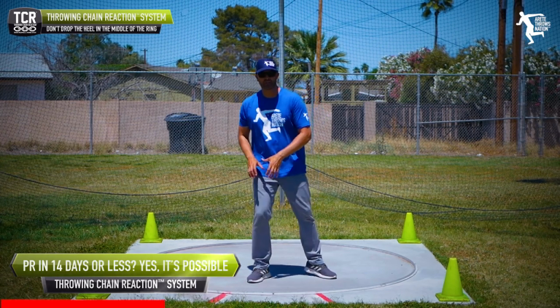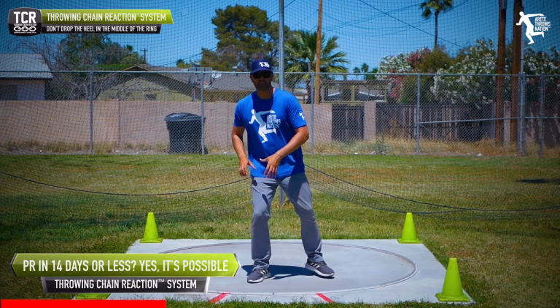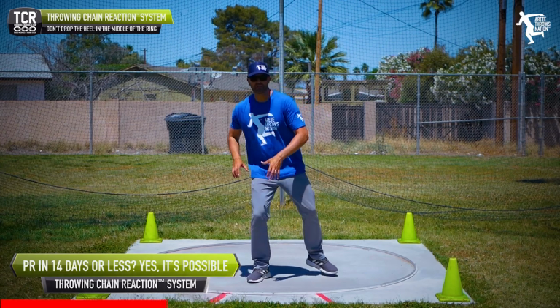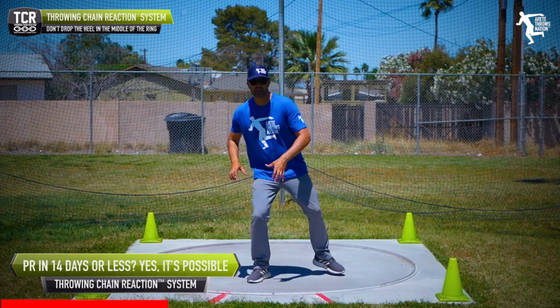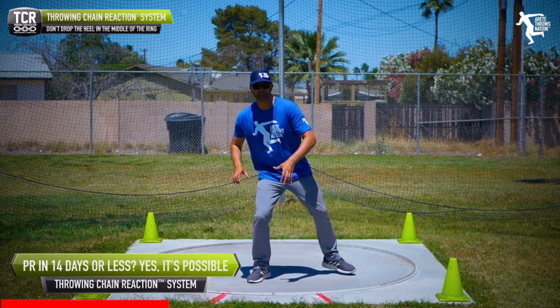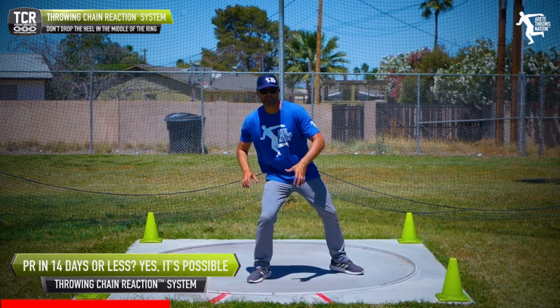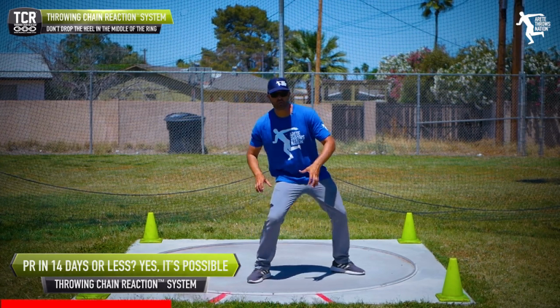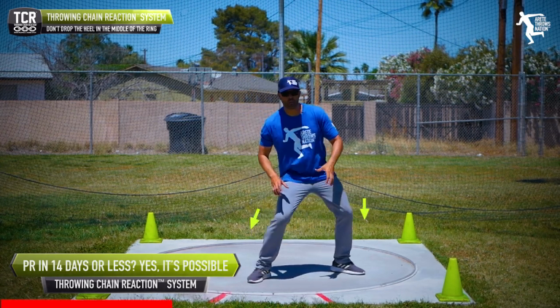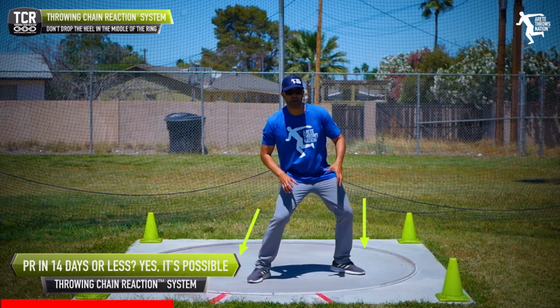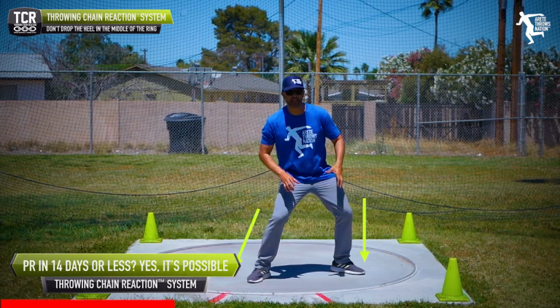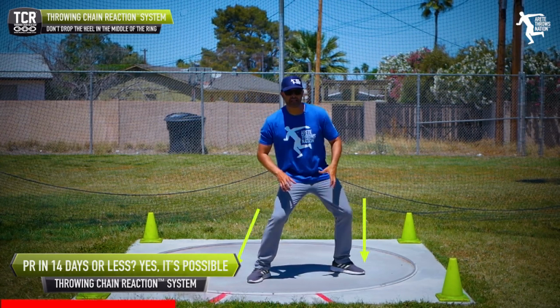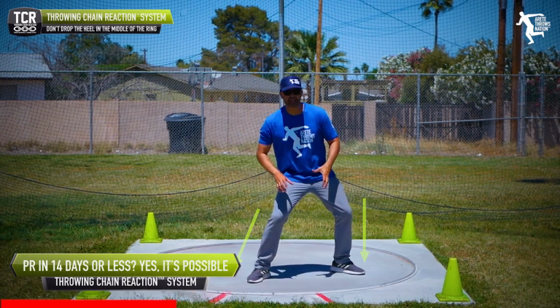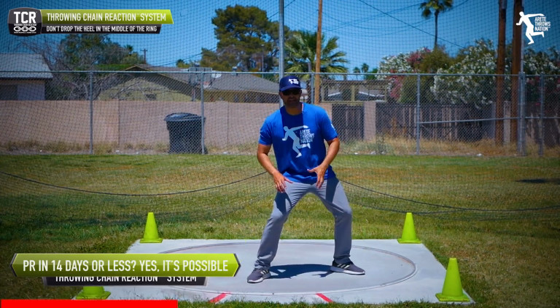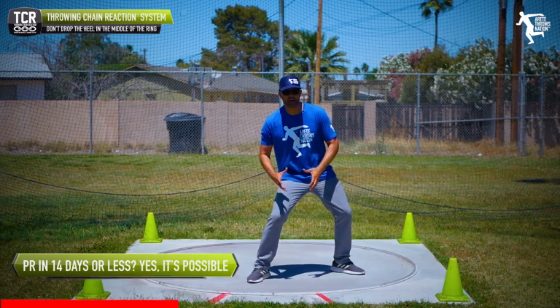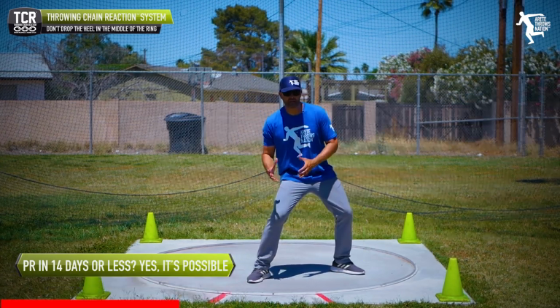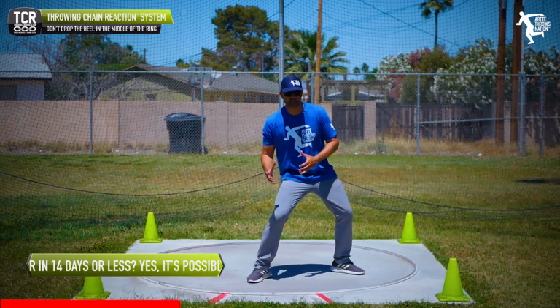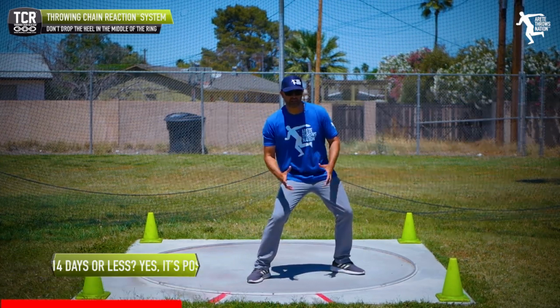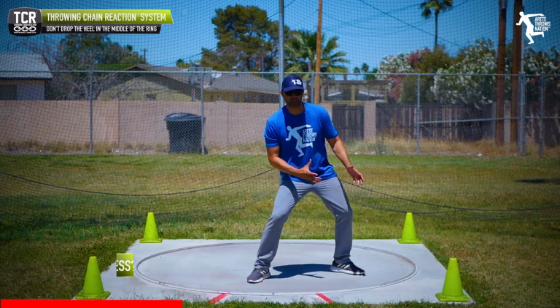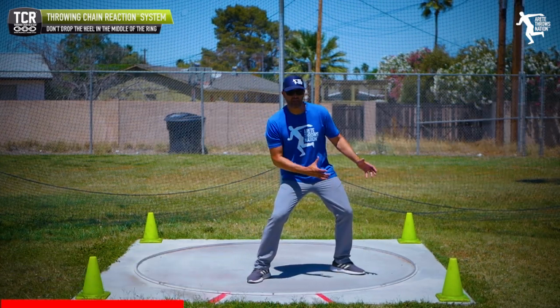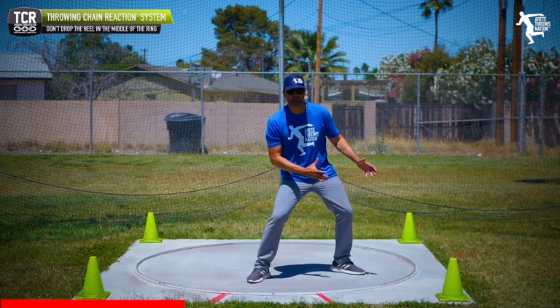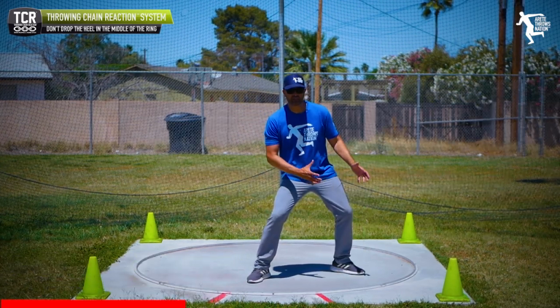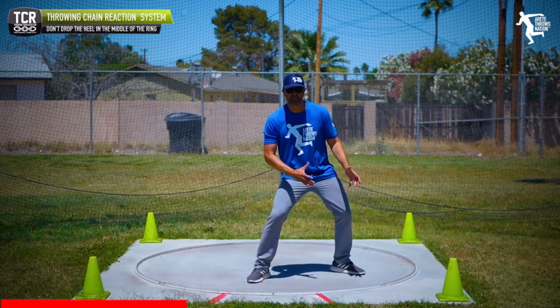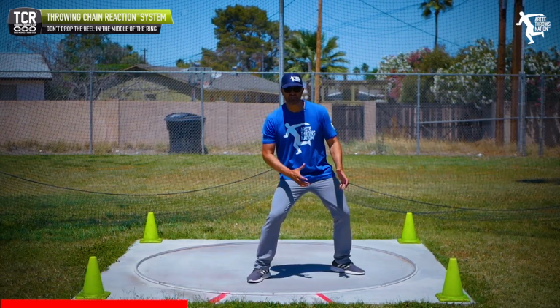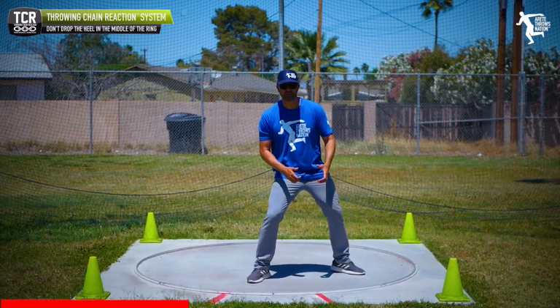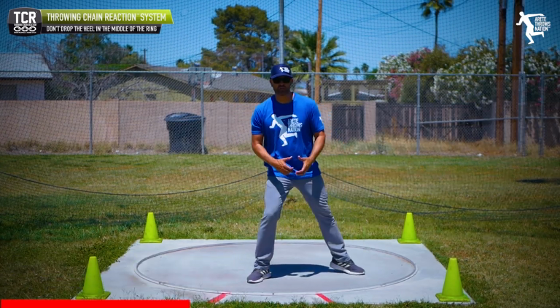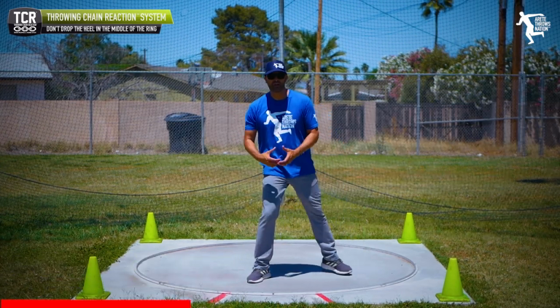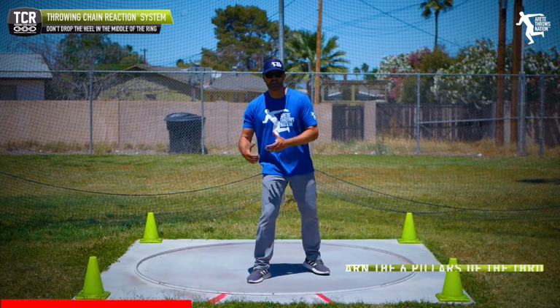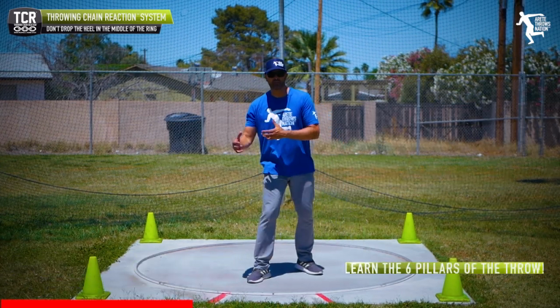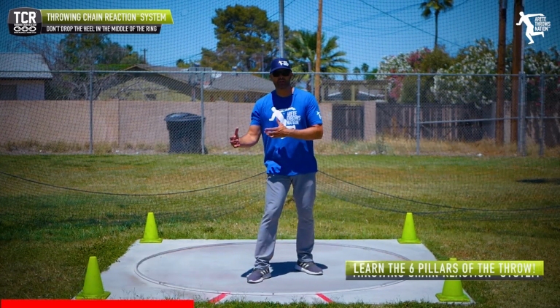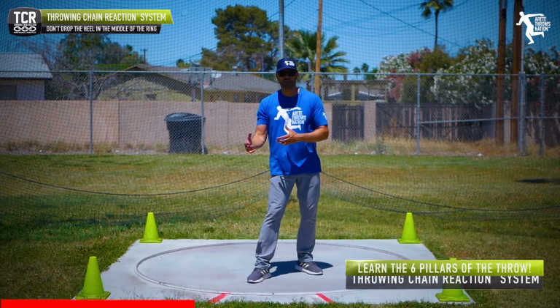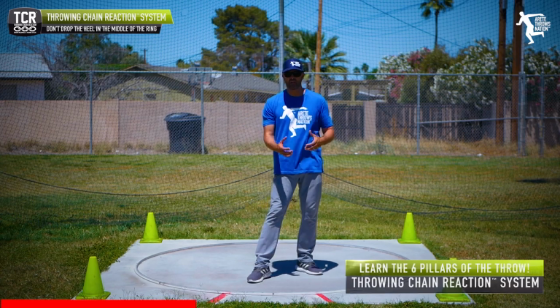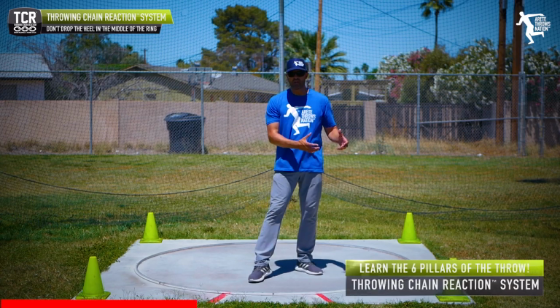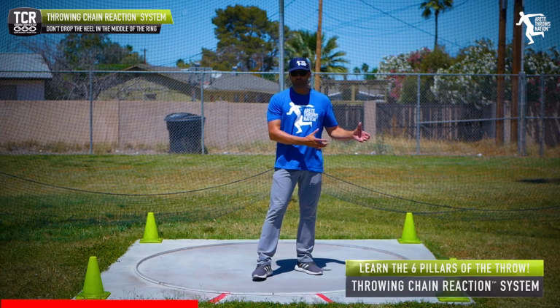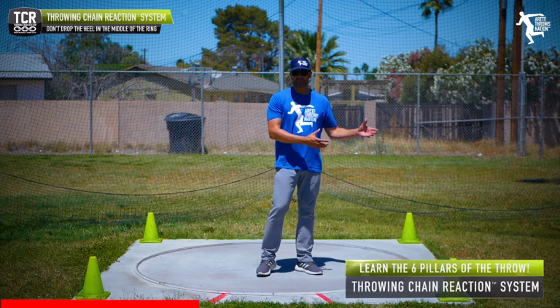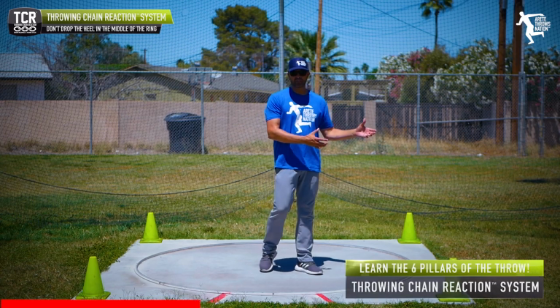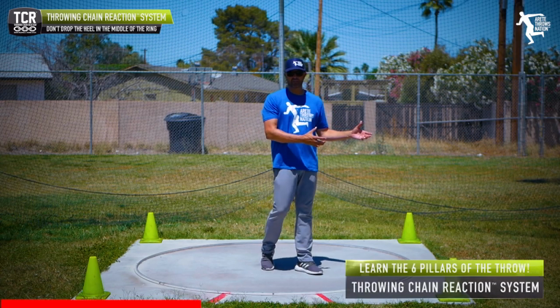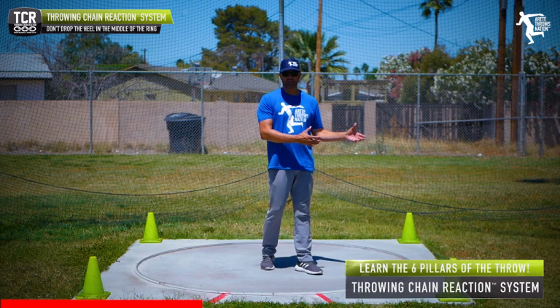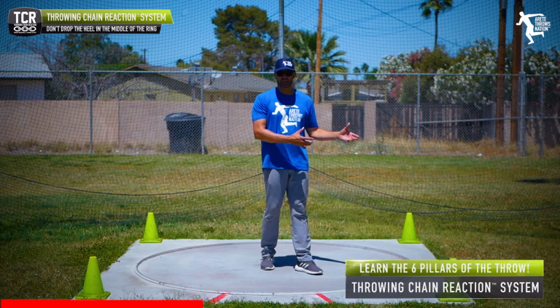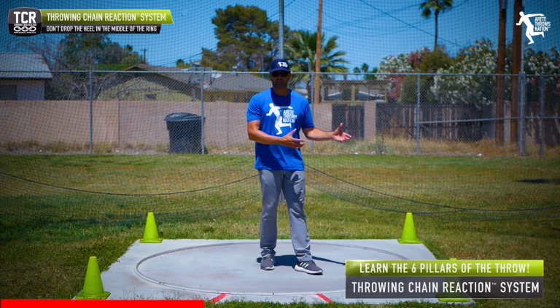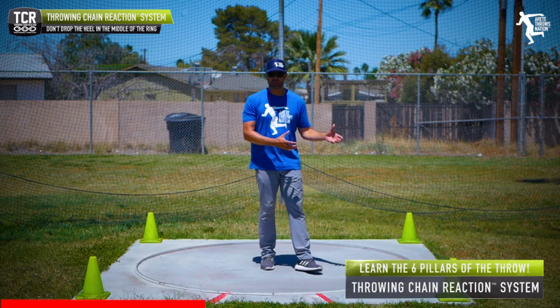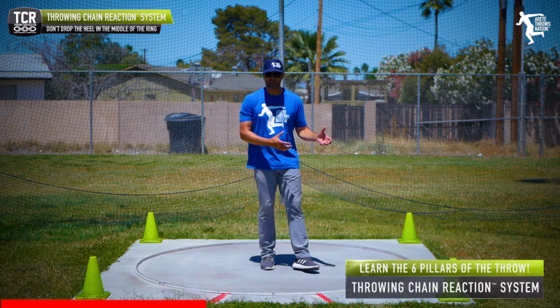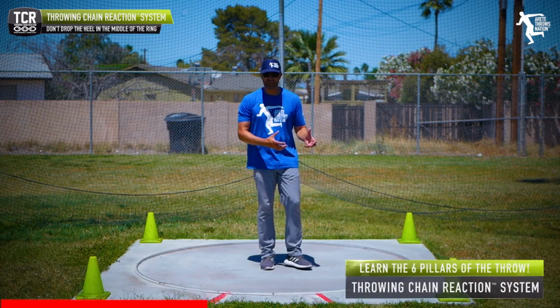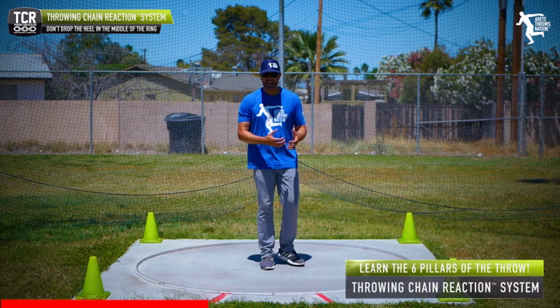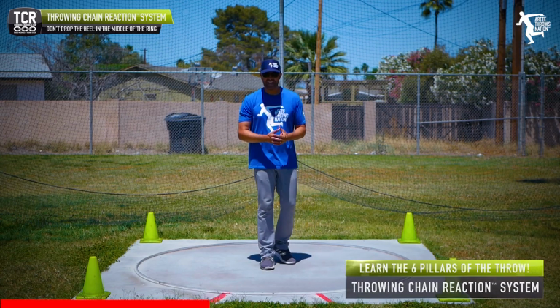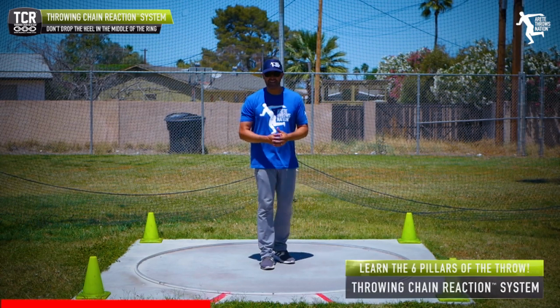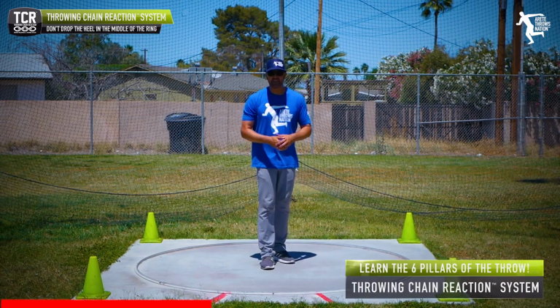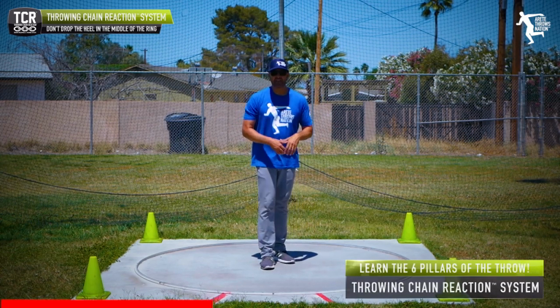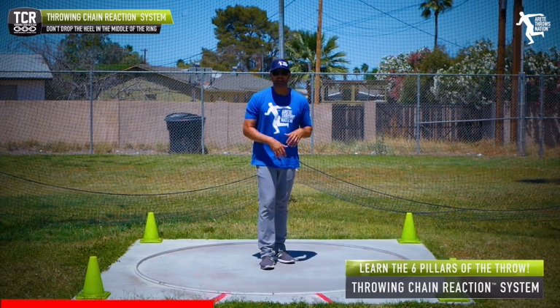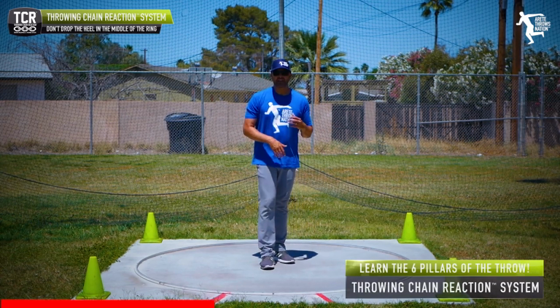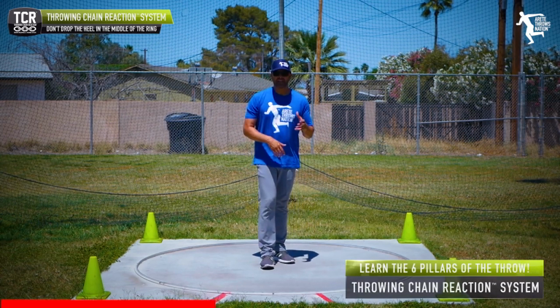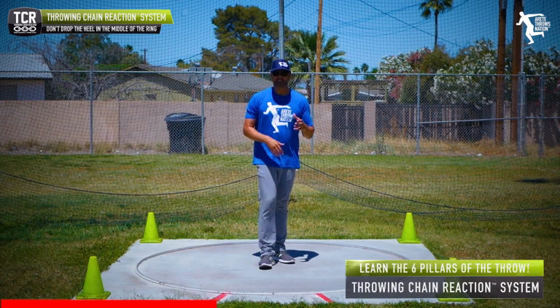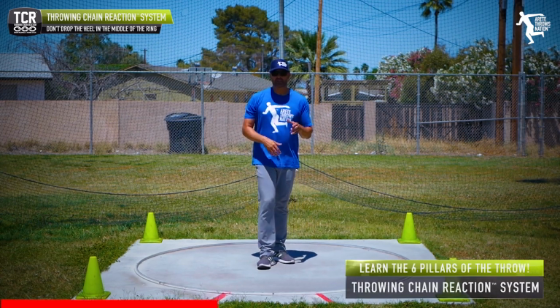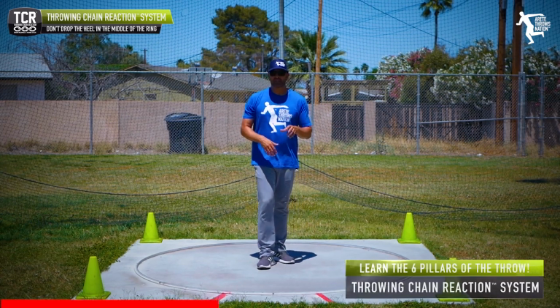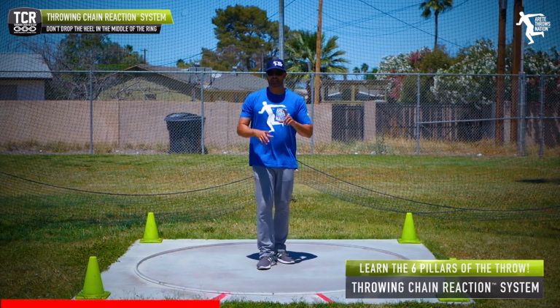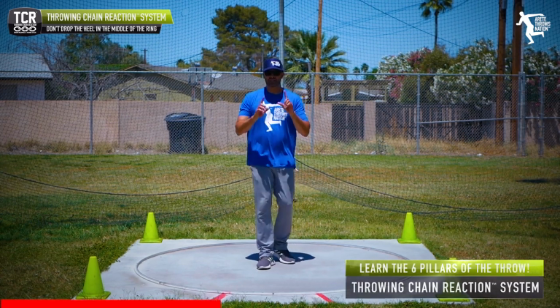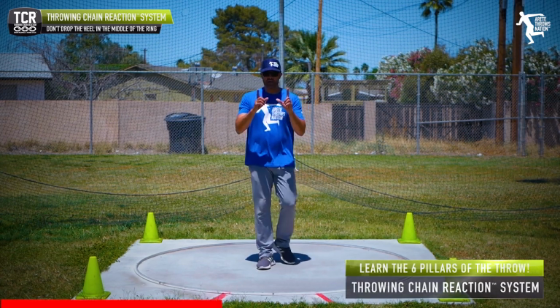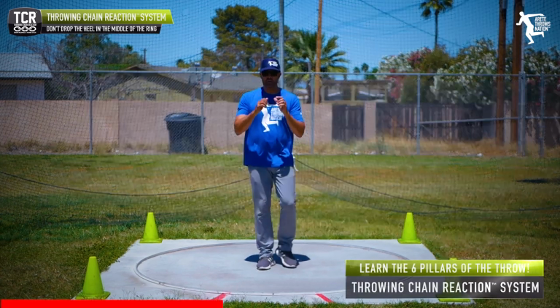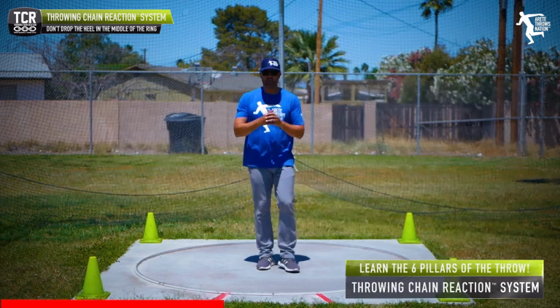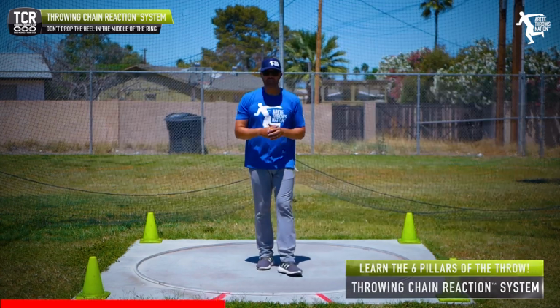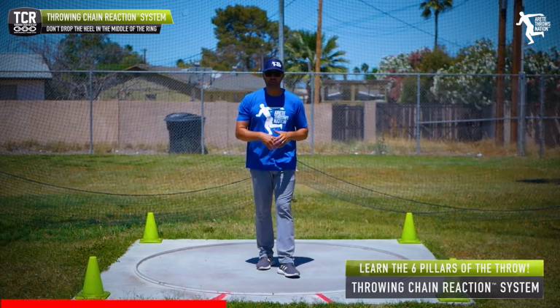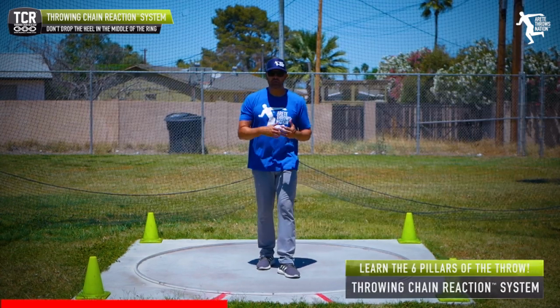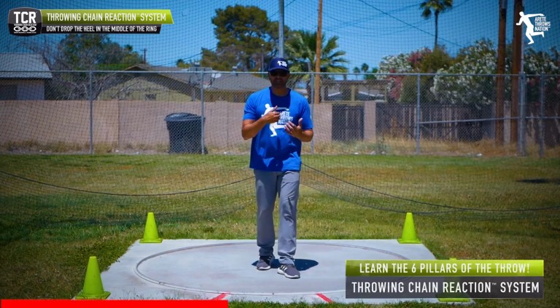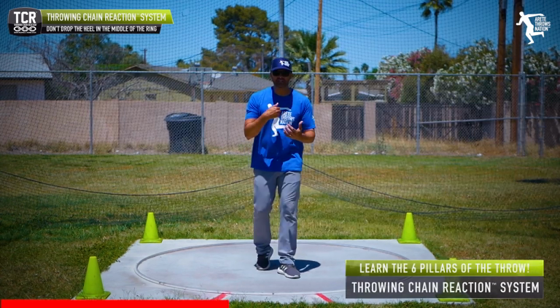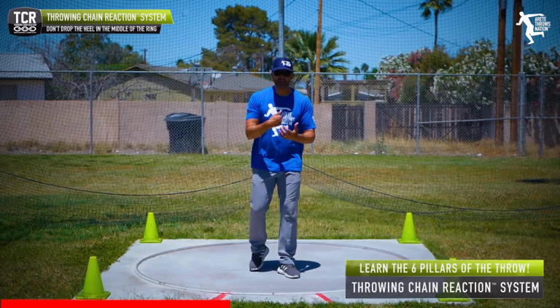So even if I'm squatting down into my position — we call that pillar, moving from pillar four to five — here's our Quick Tip.